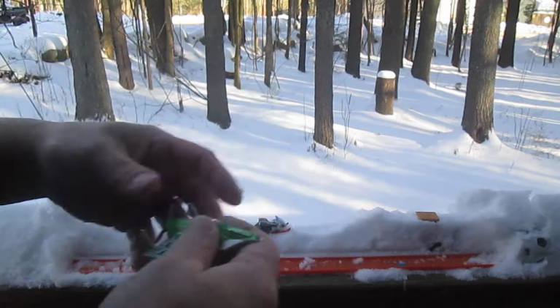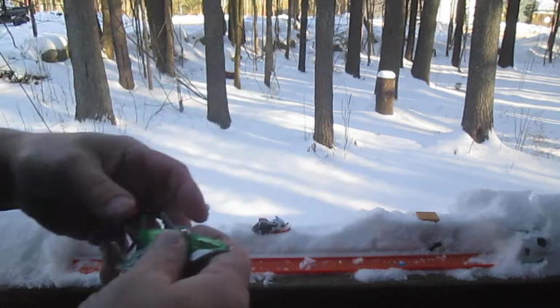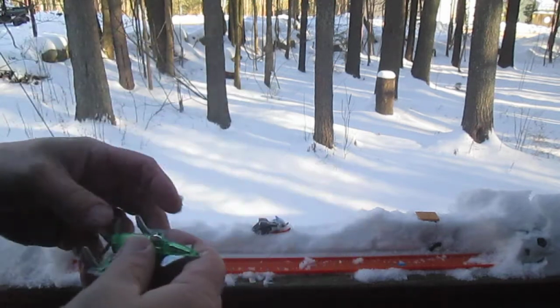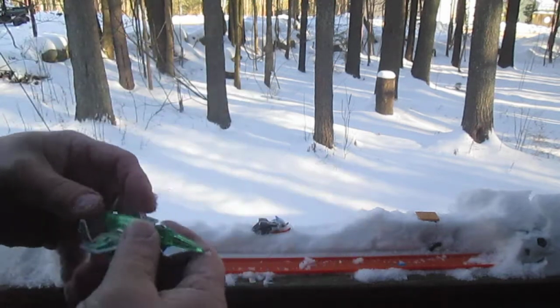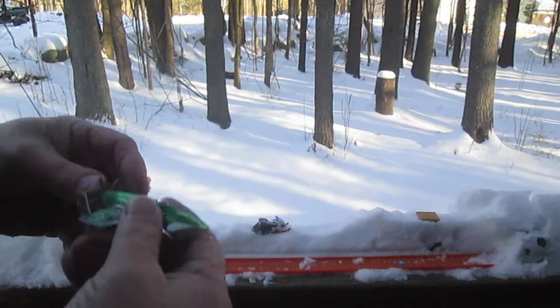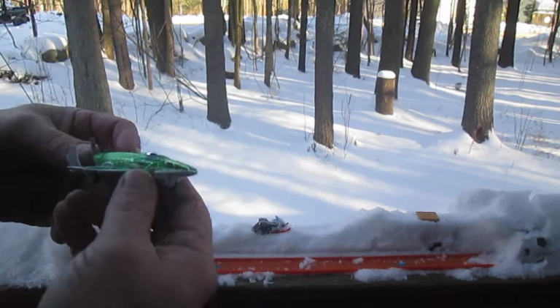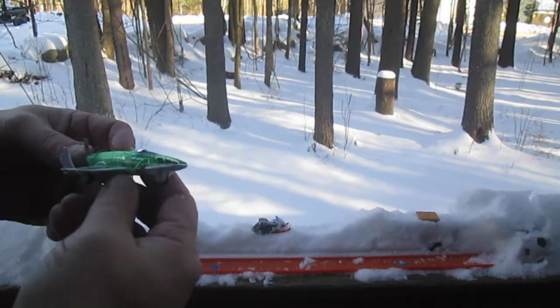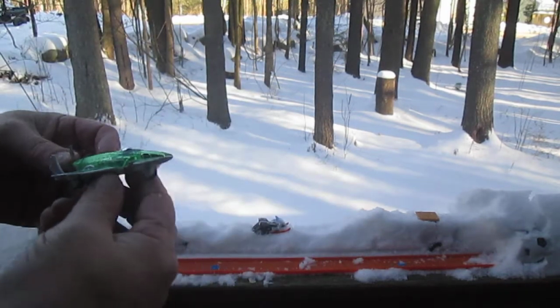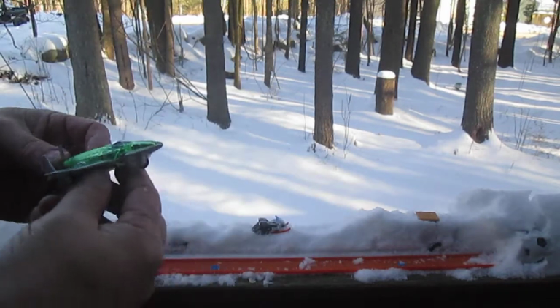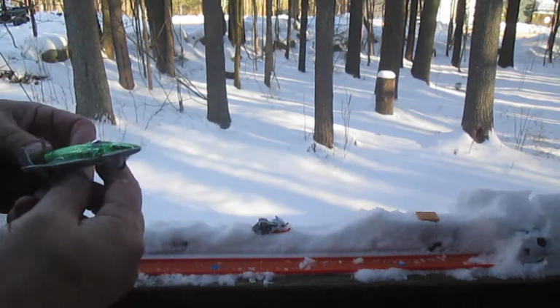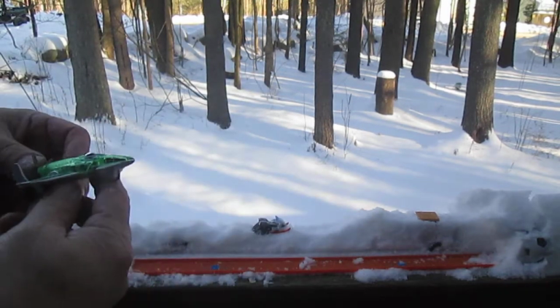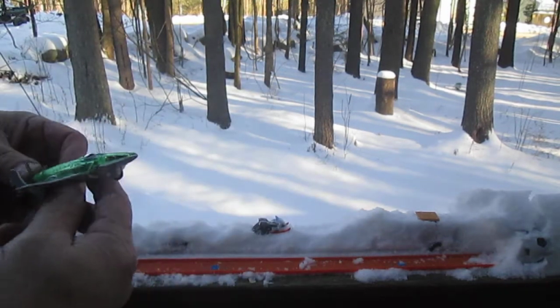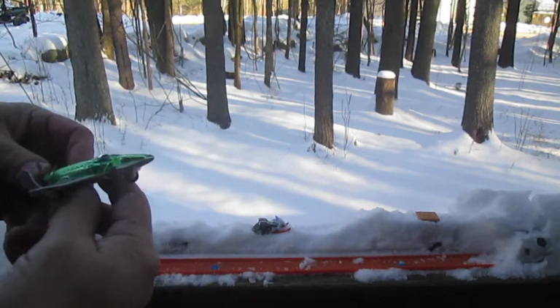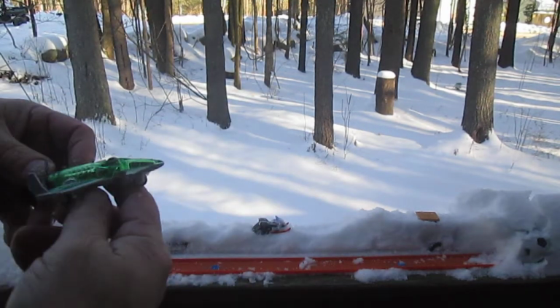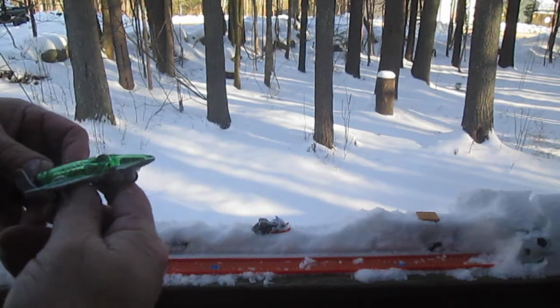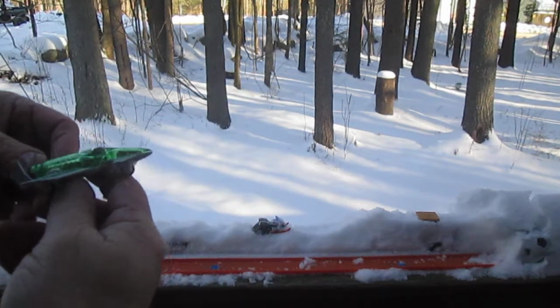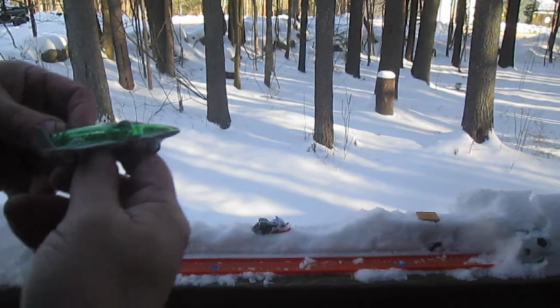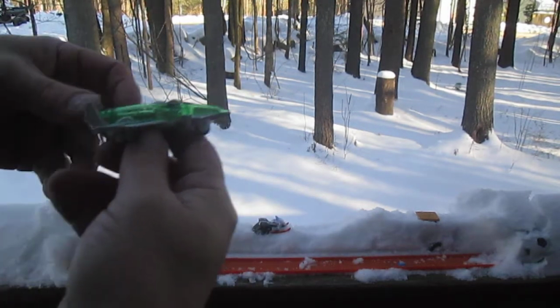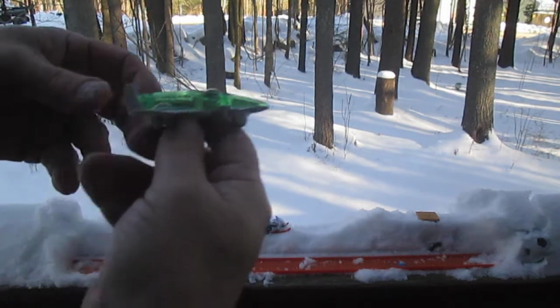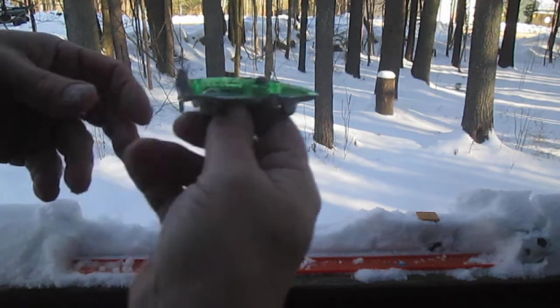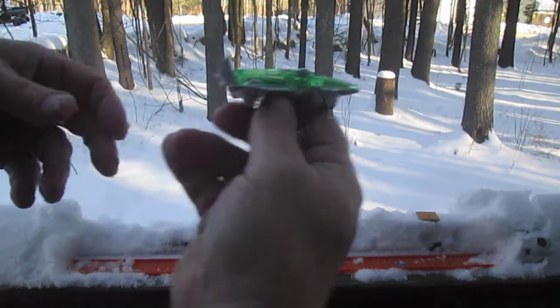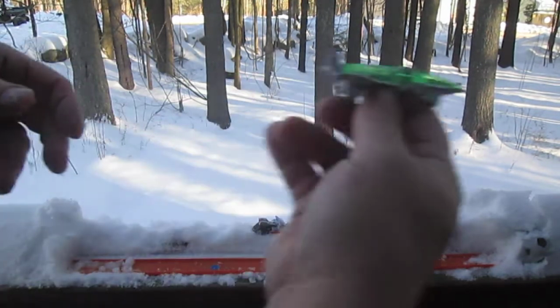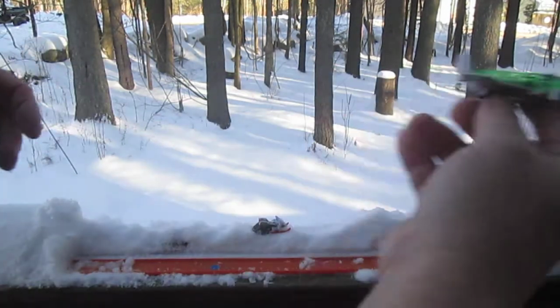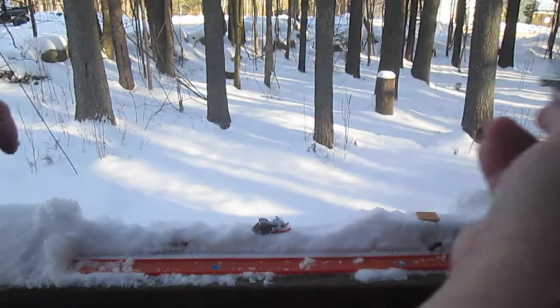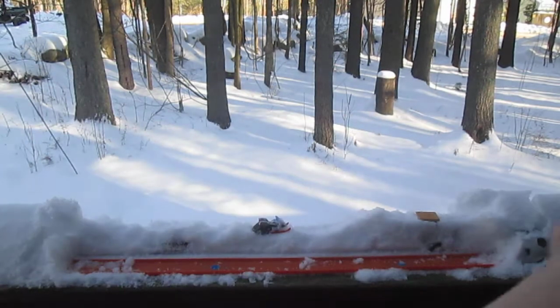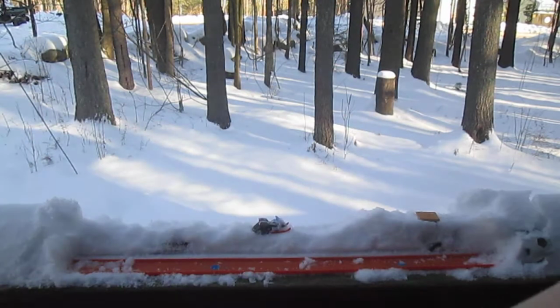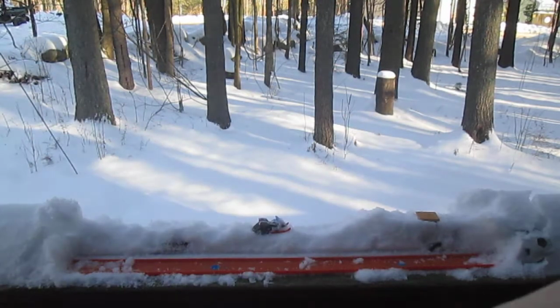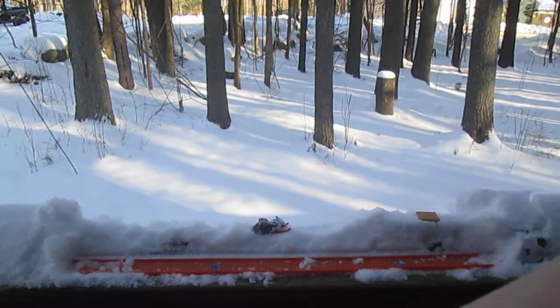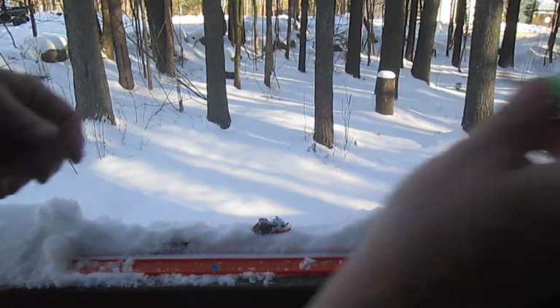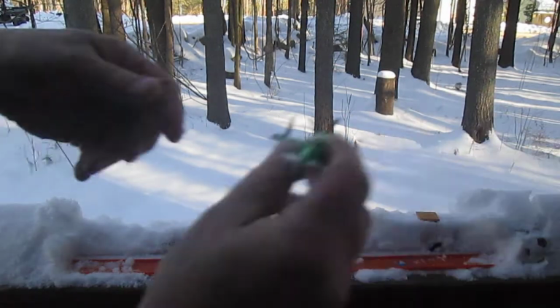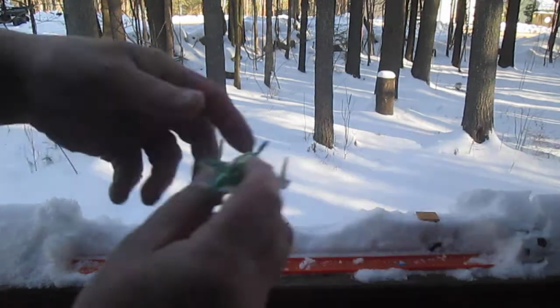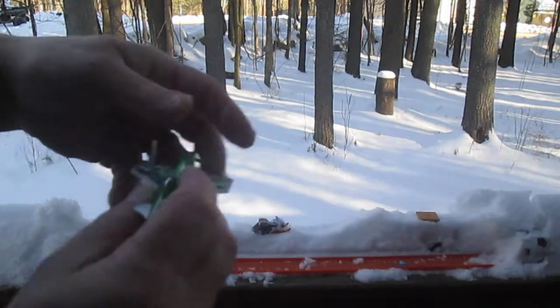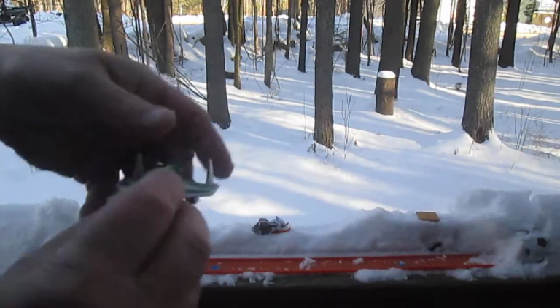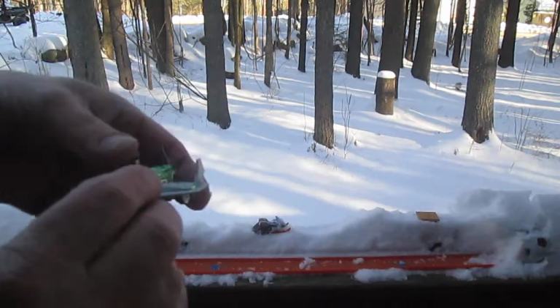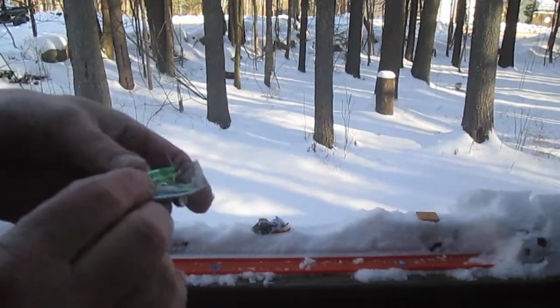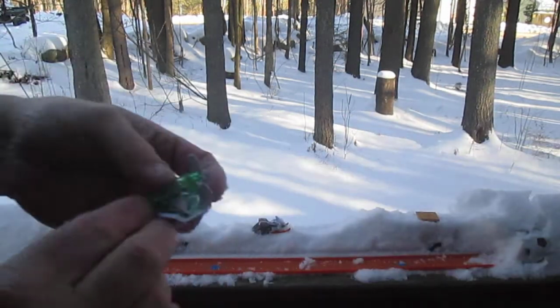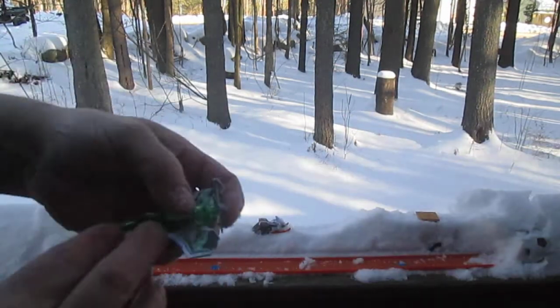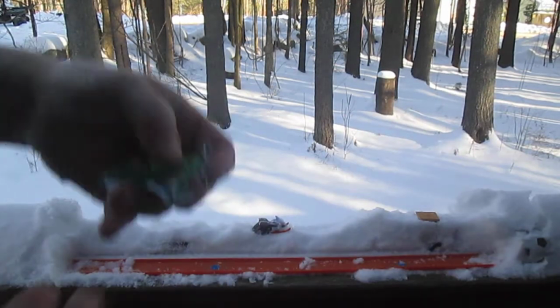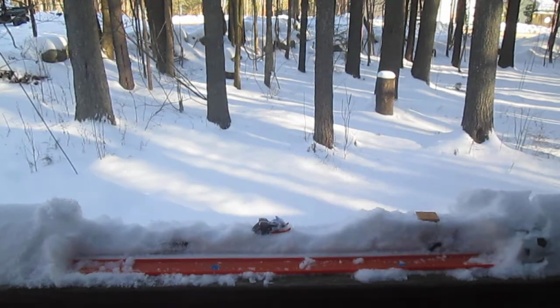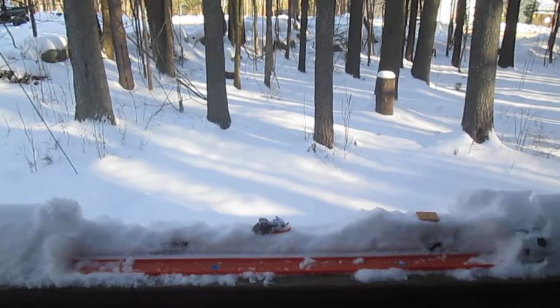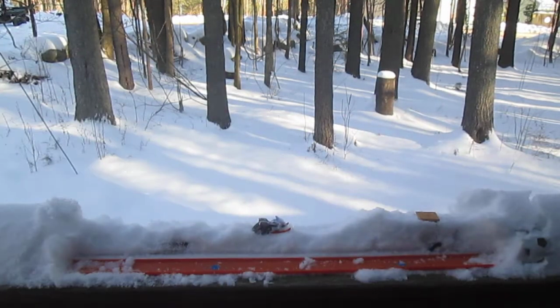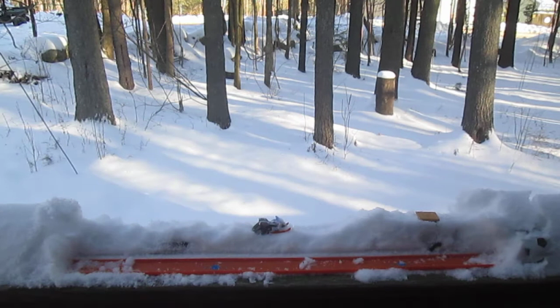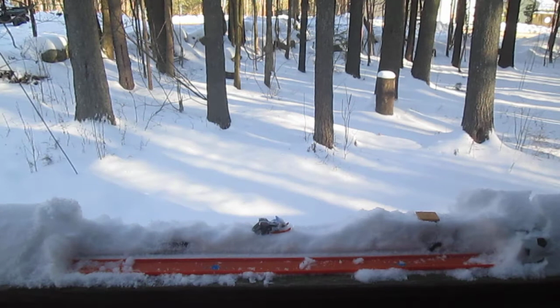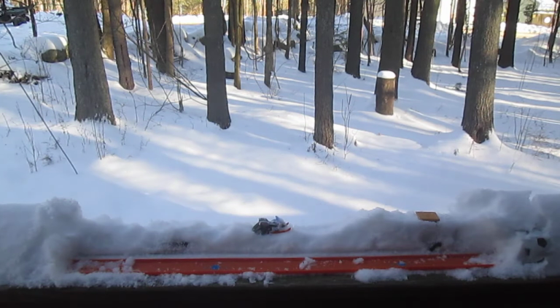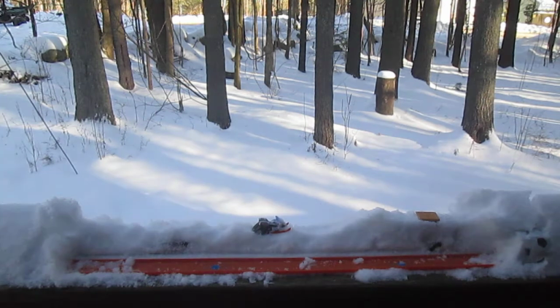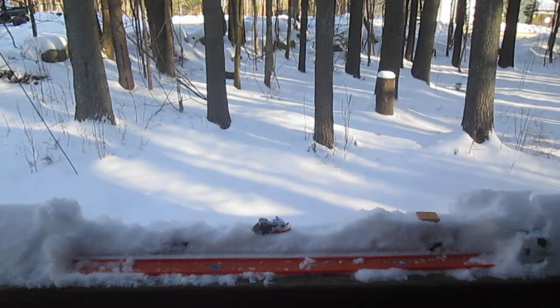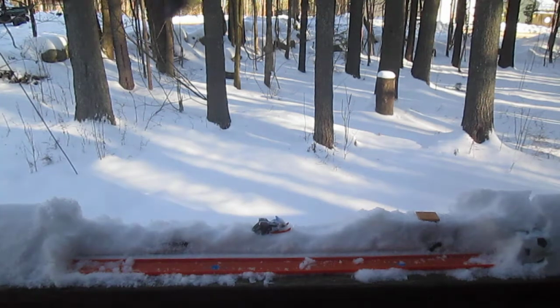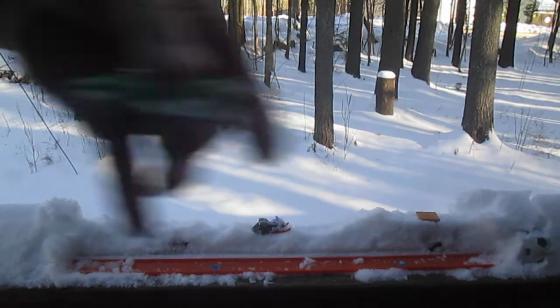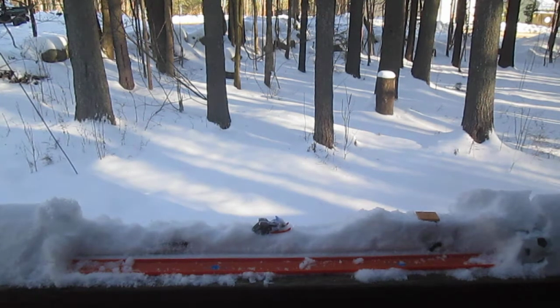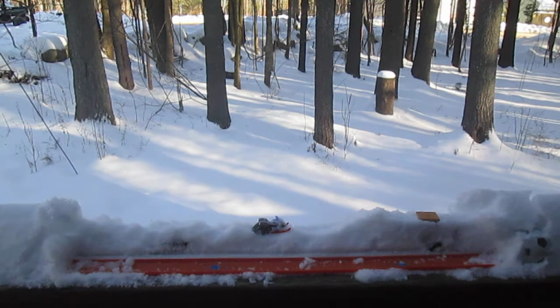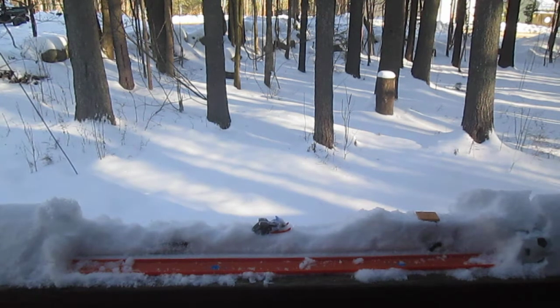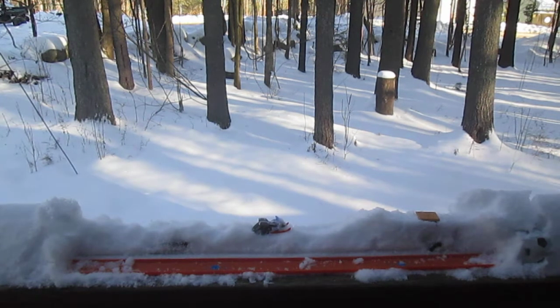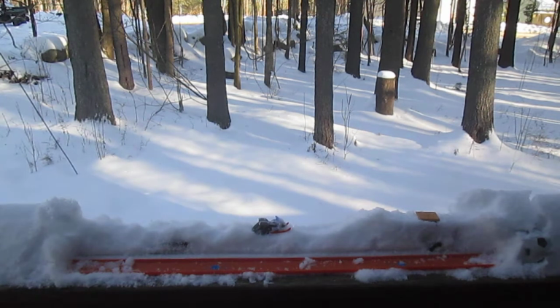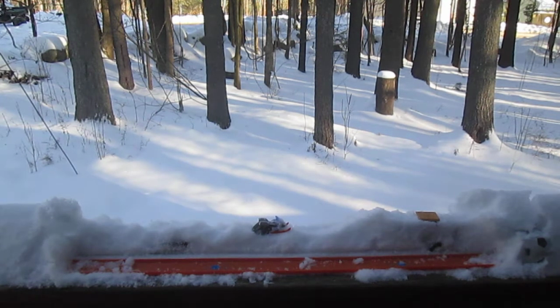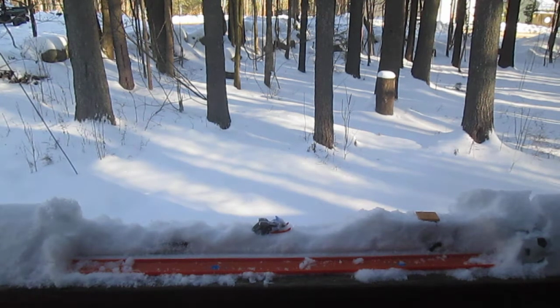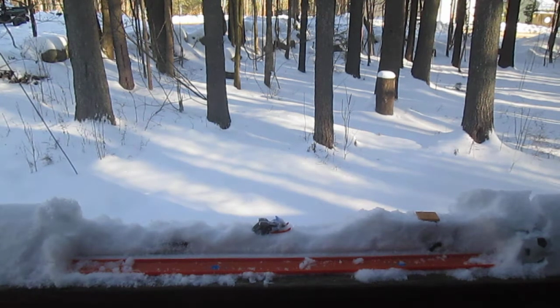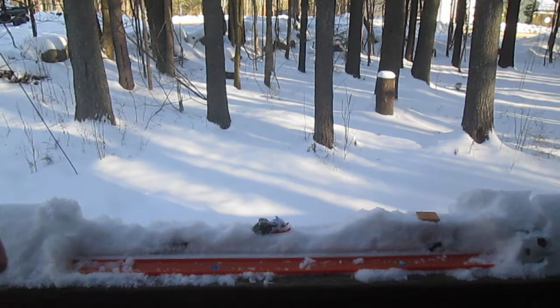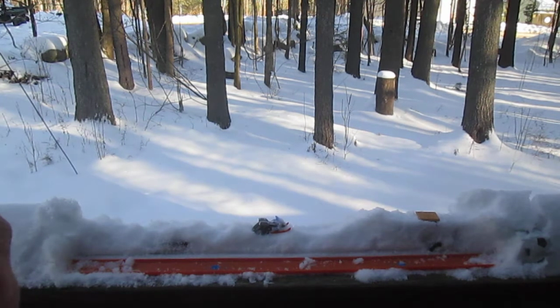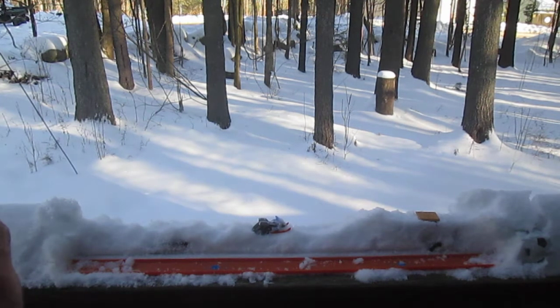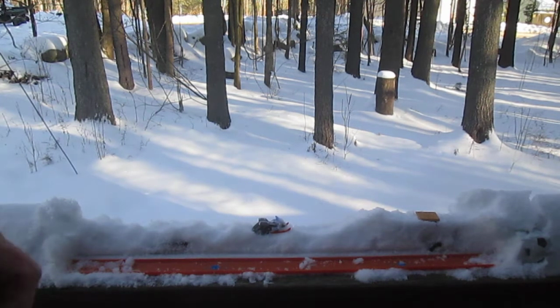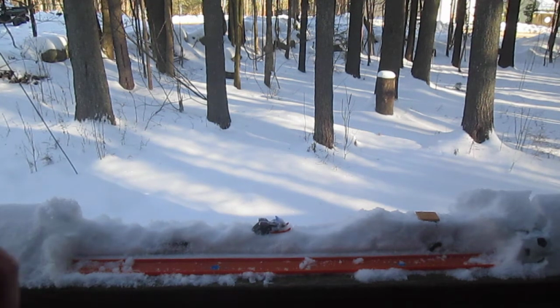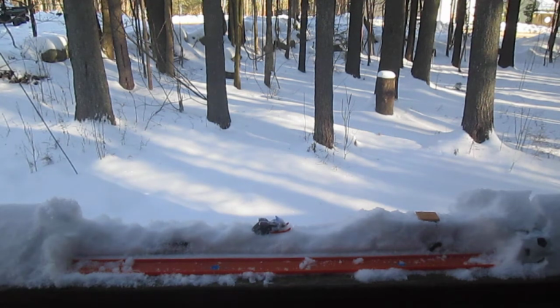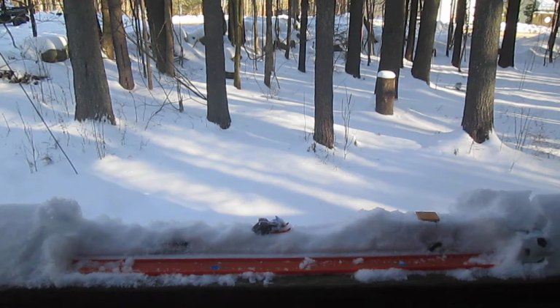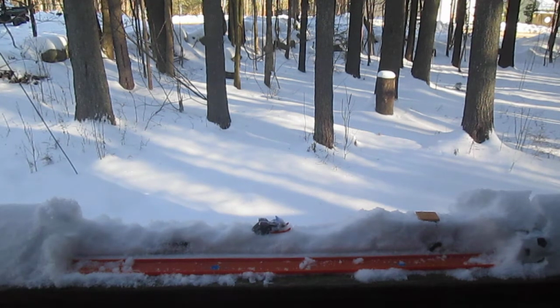Does it fly? This would be more like... that's how fast we go.